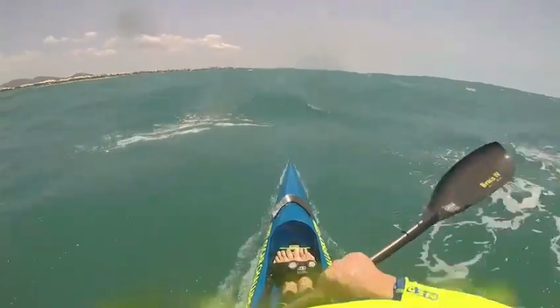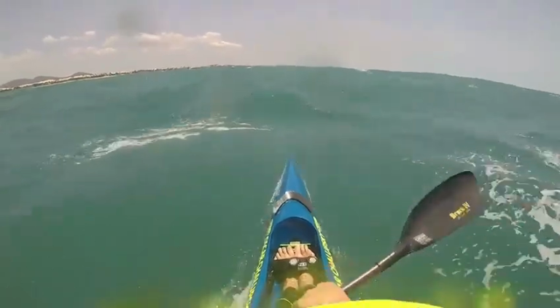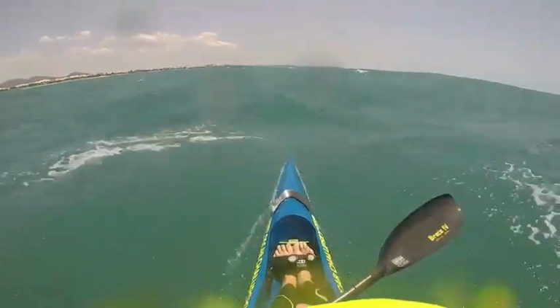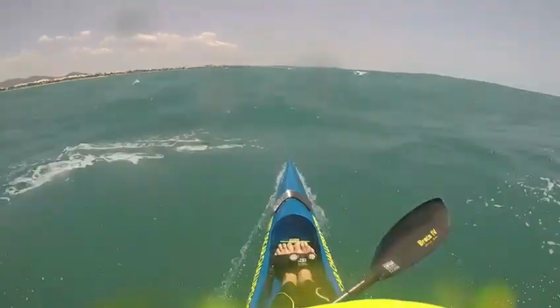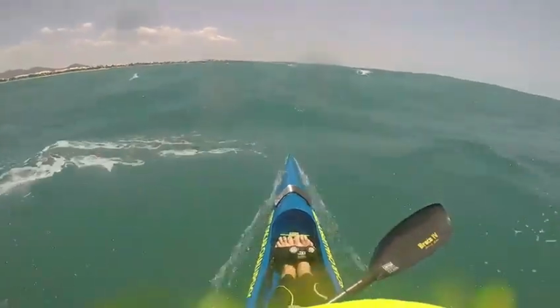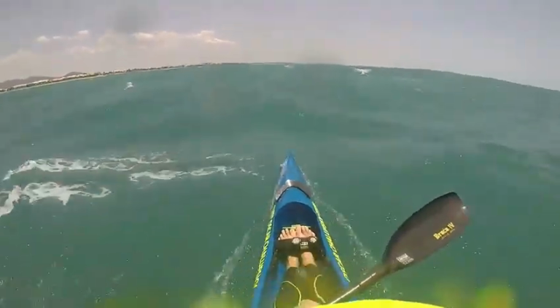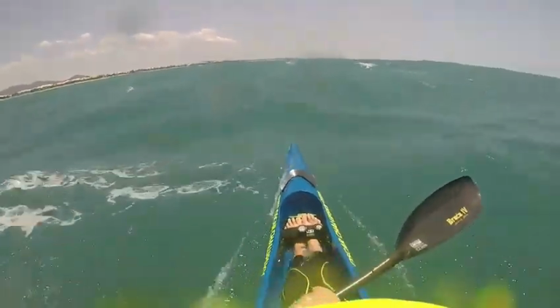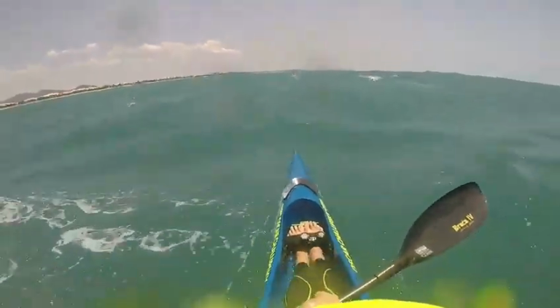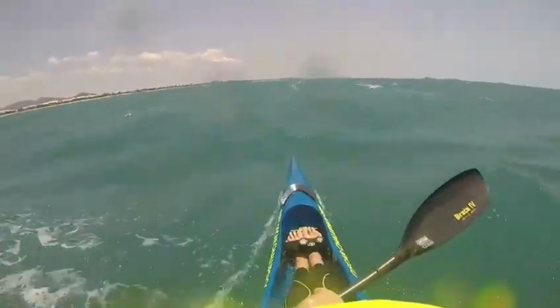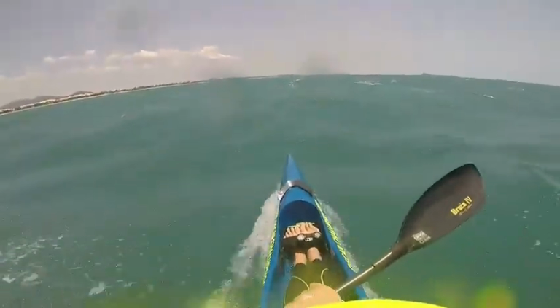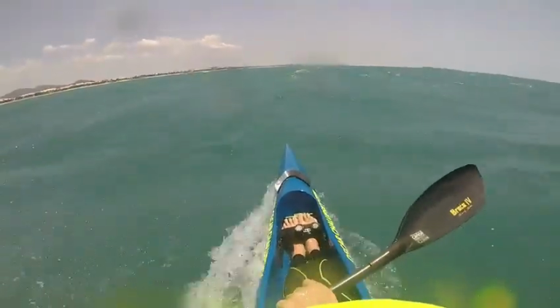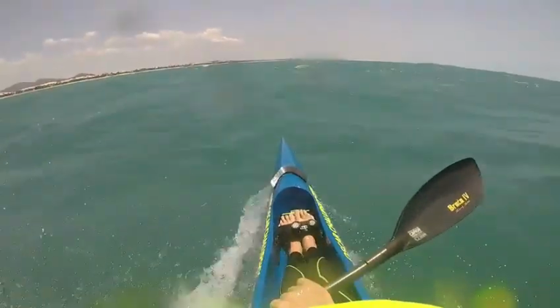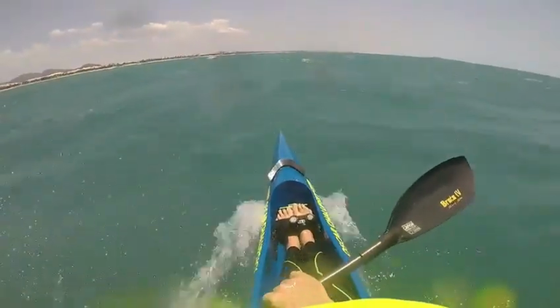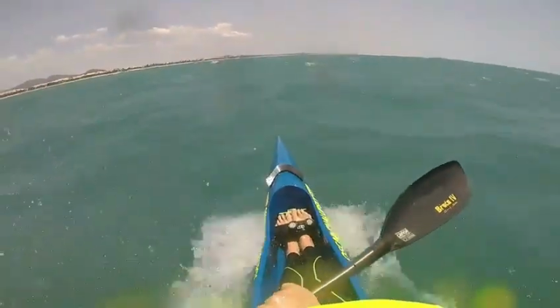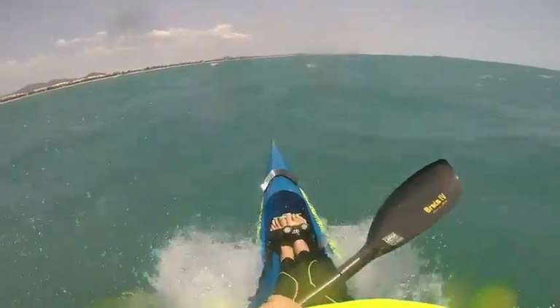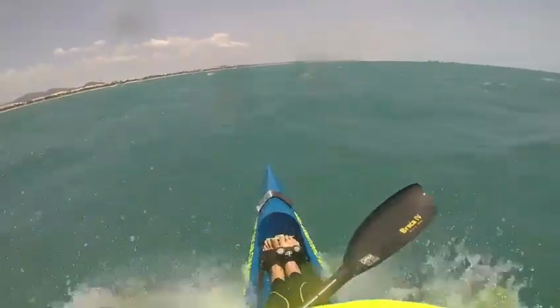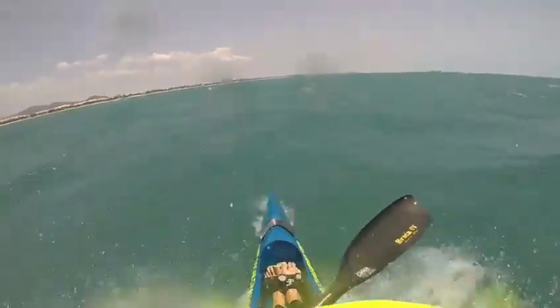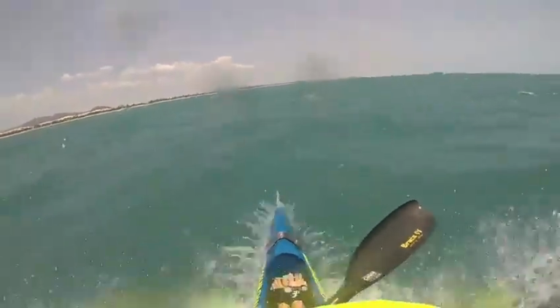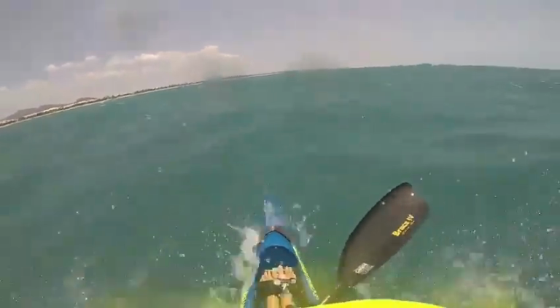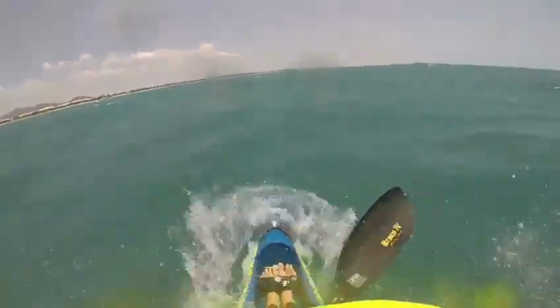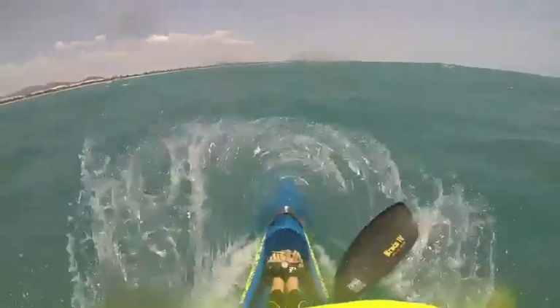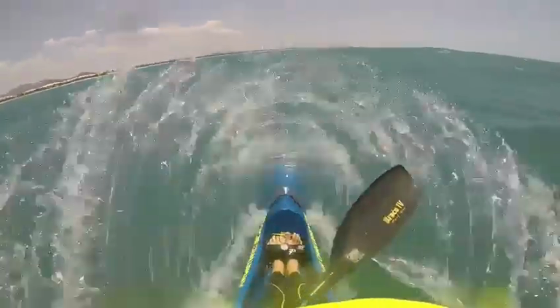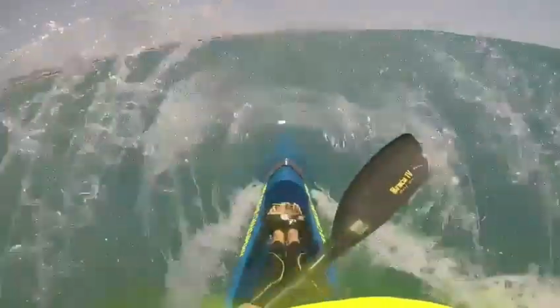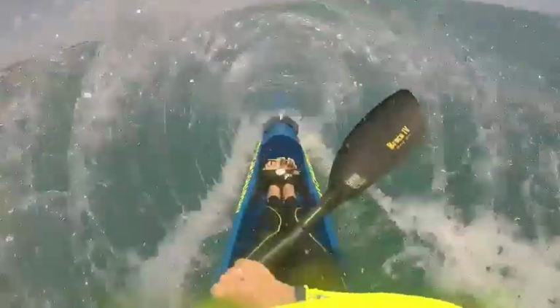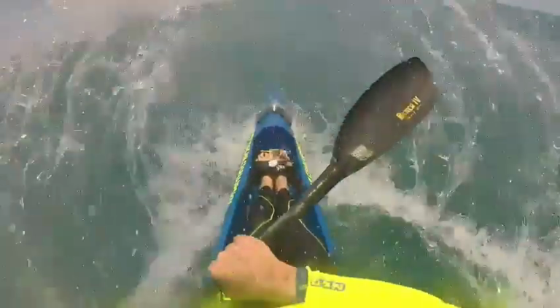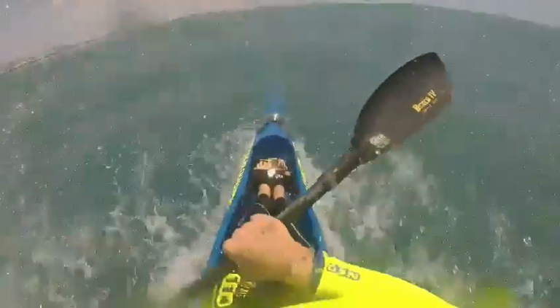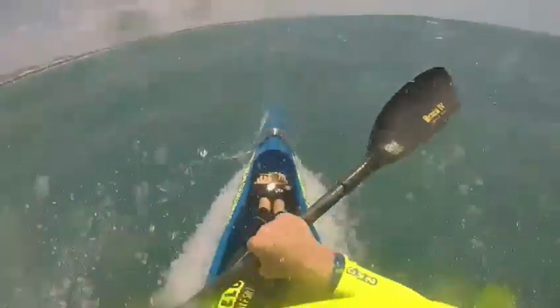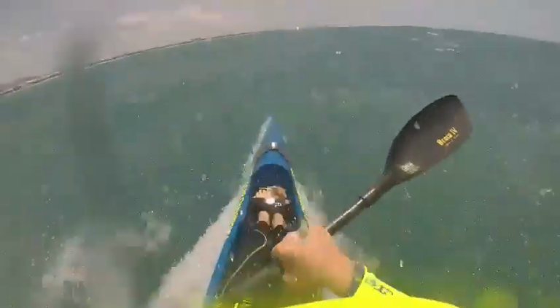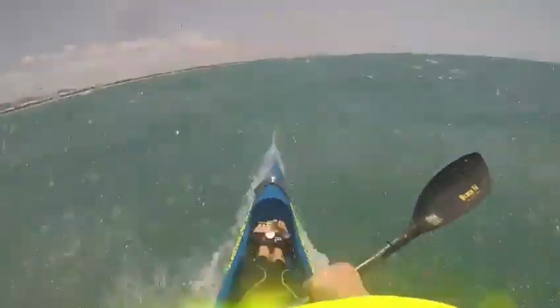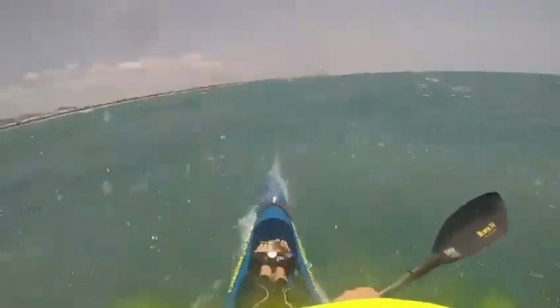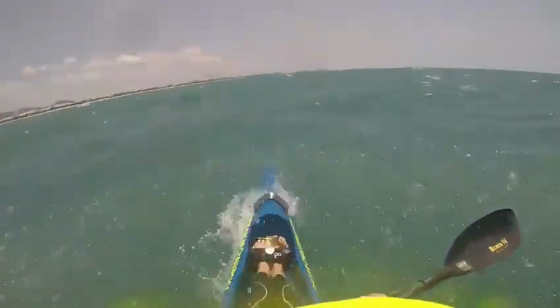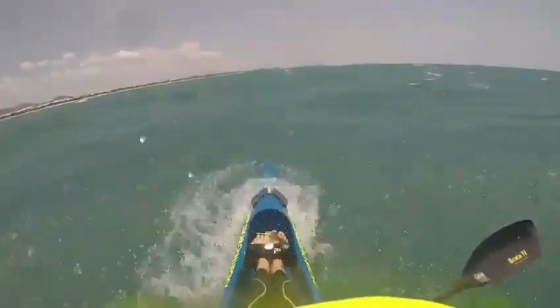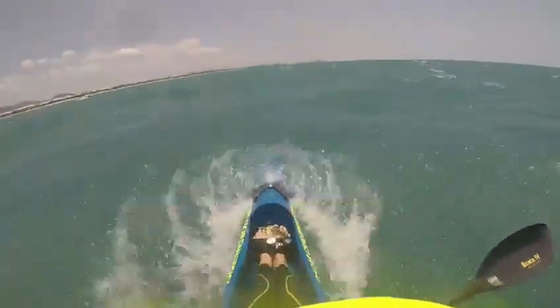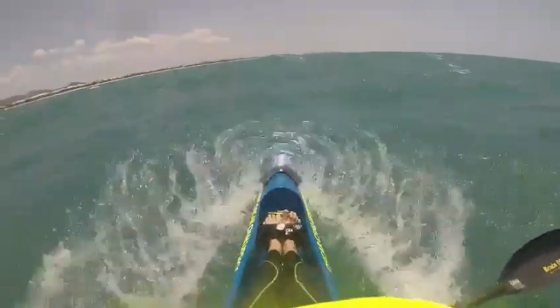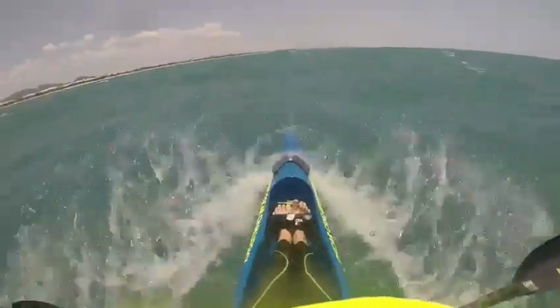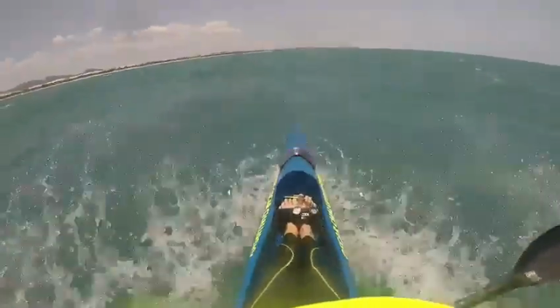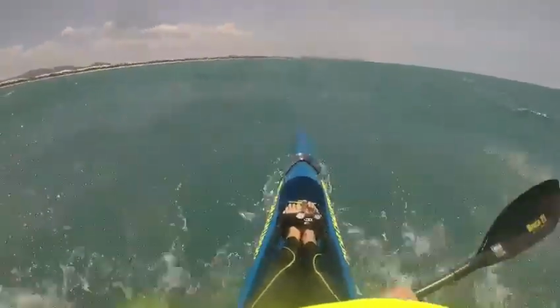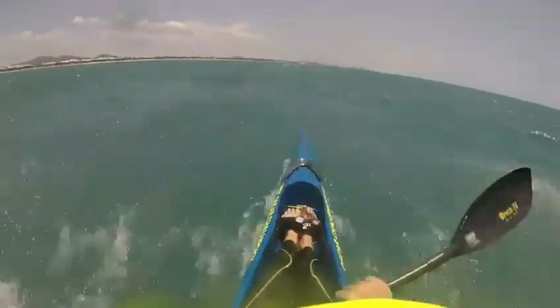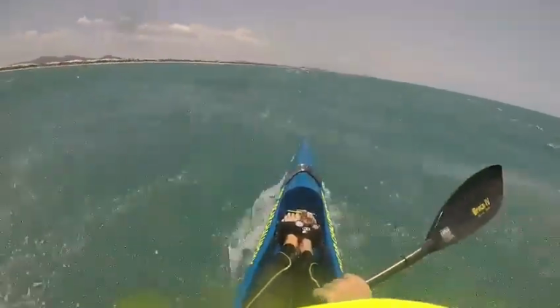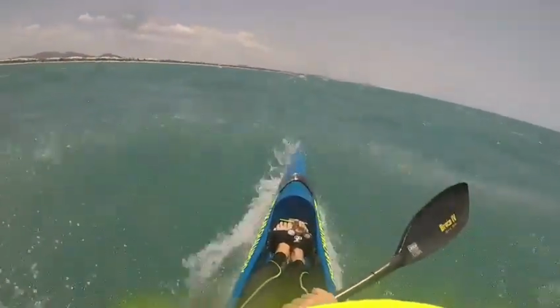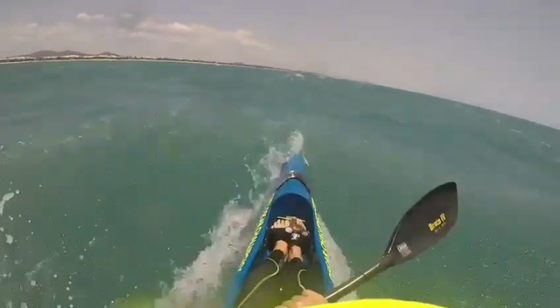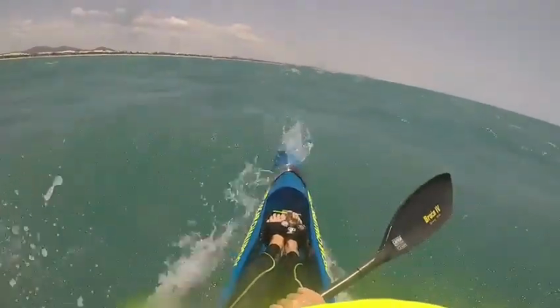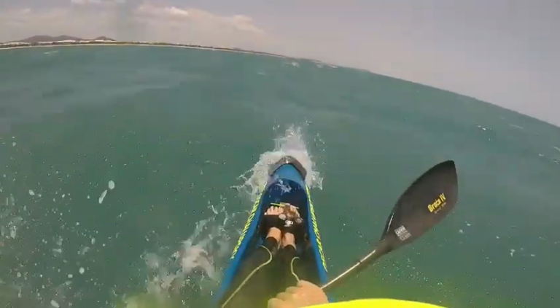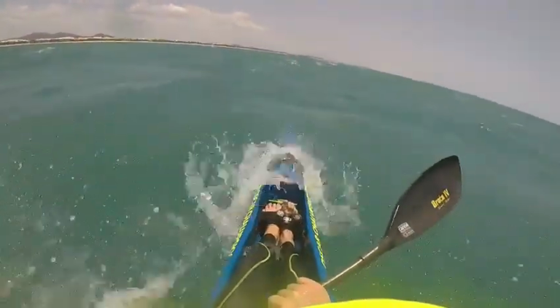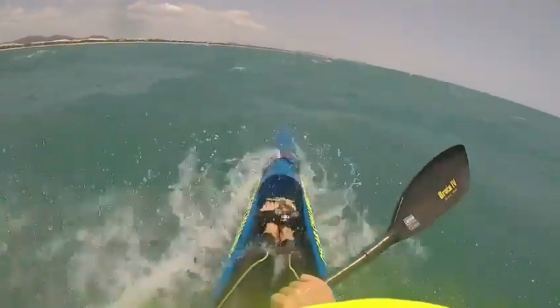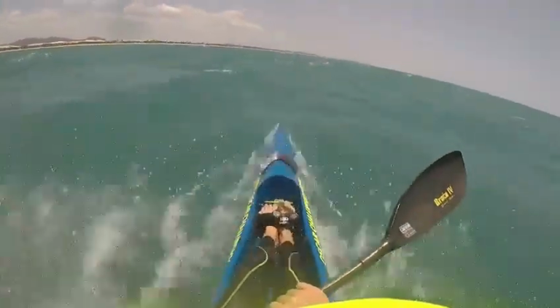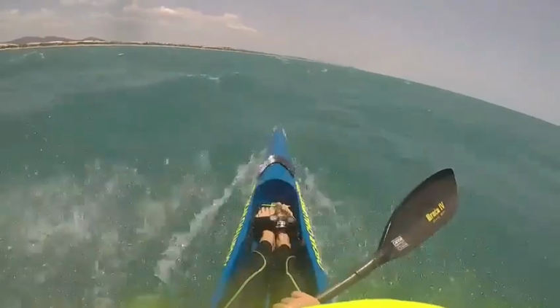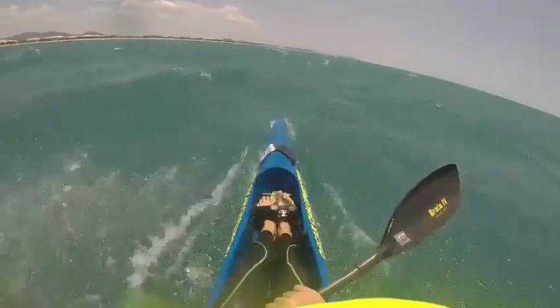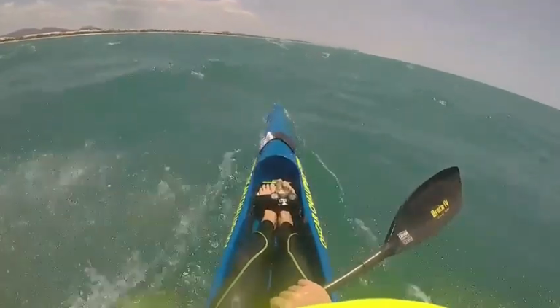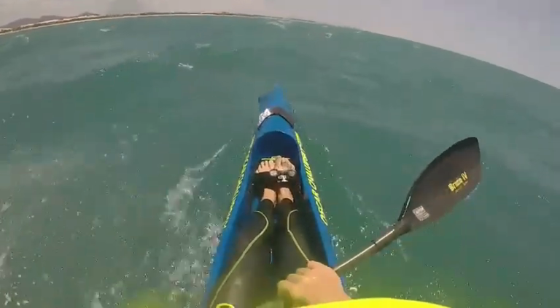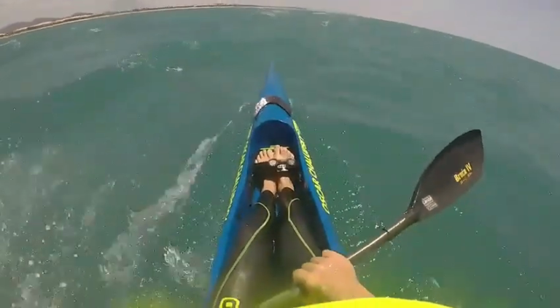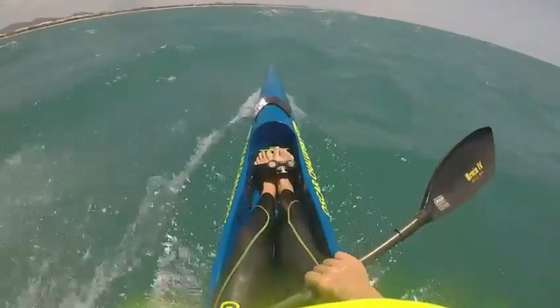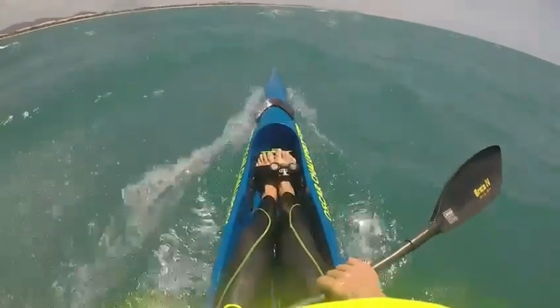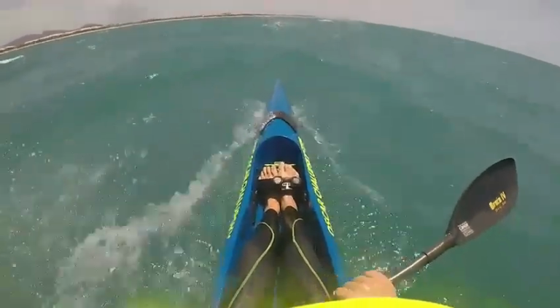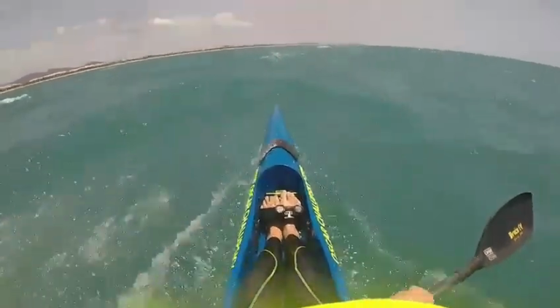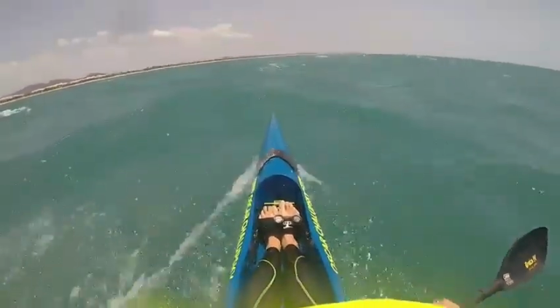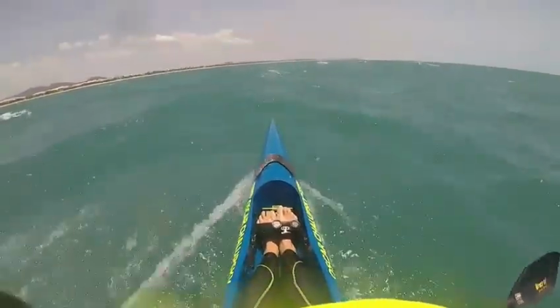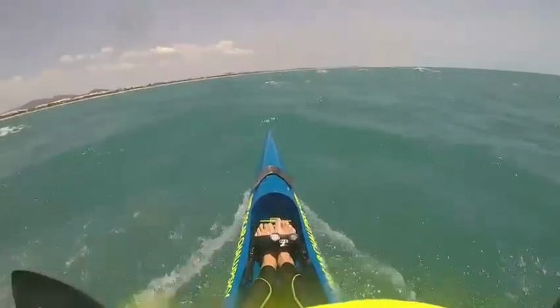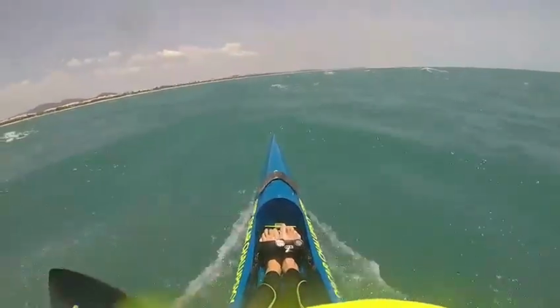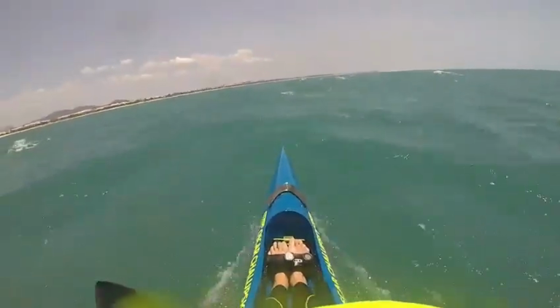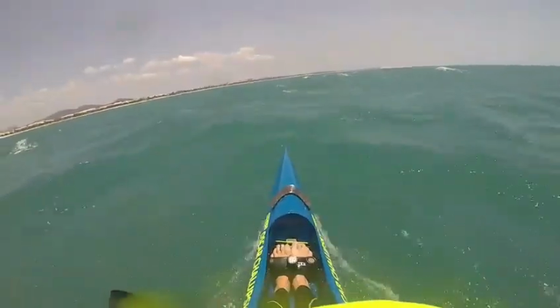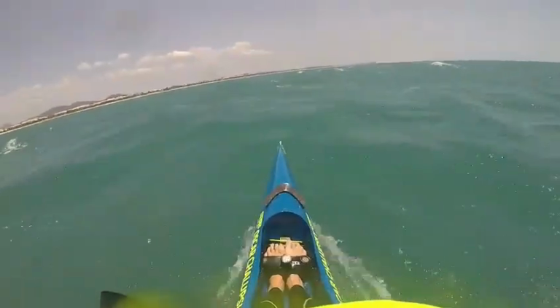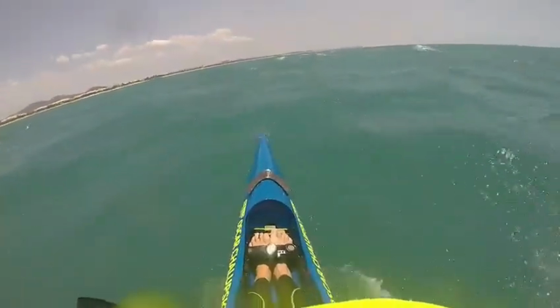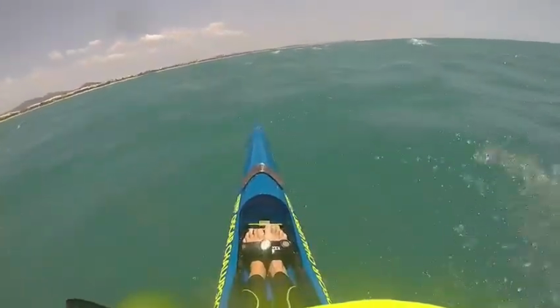Jump over that one, over the next, over the next, over the next — what an uplift!